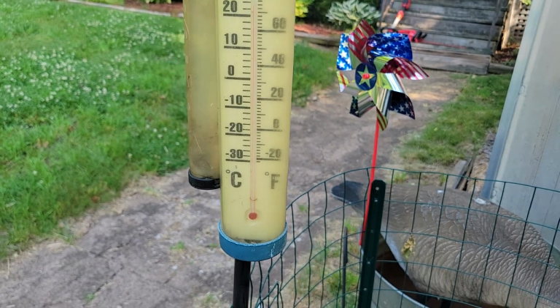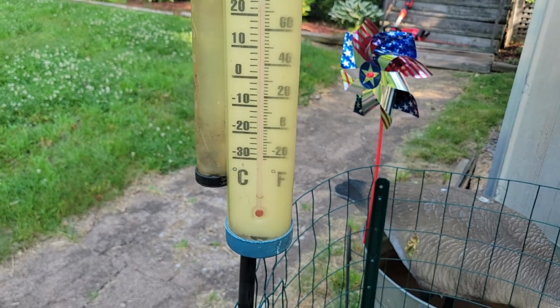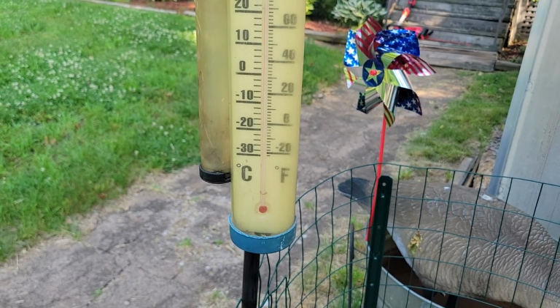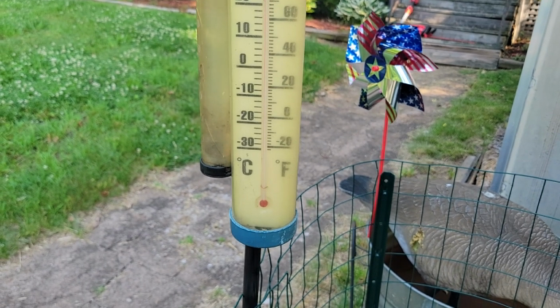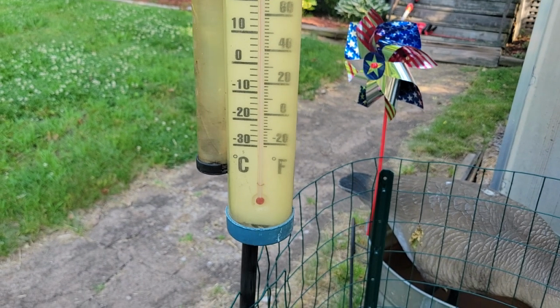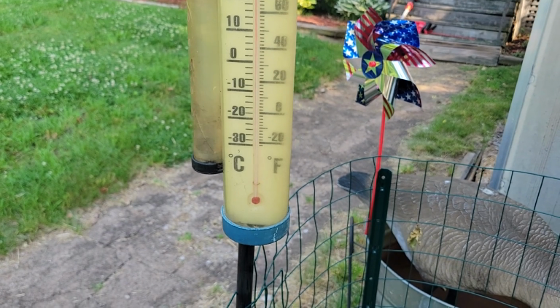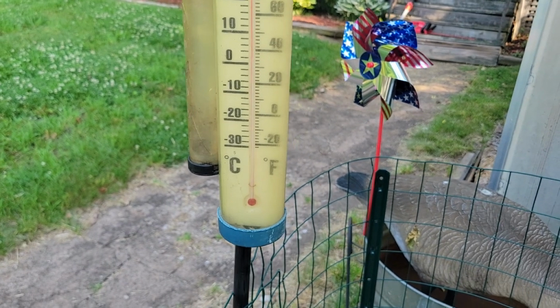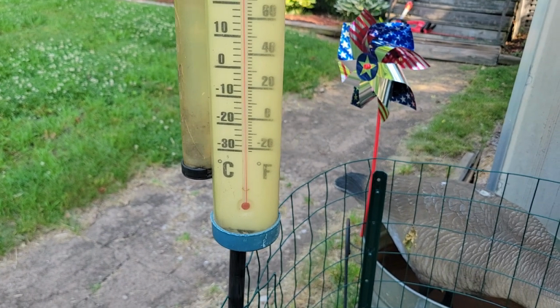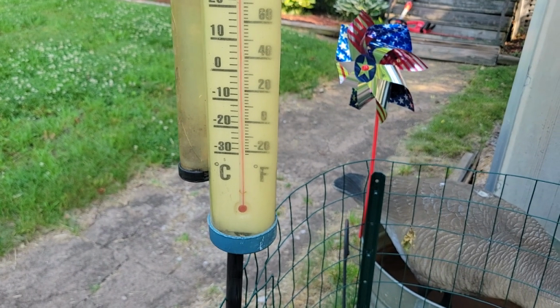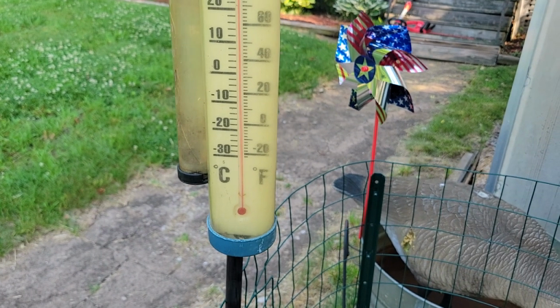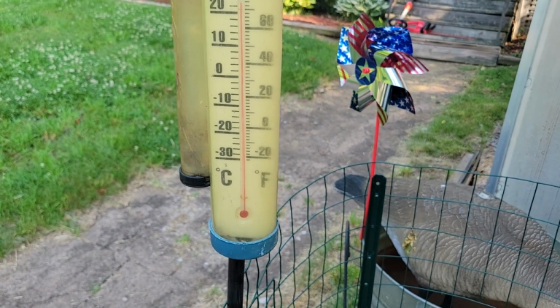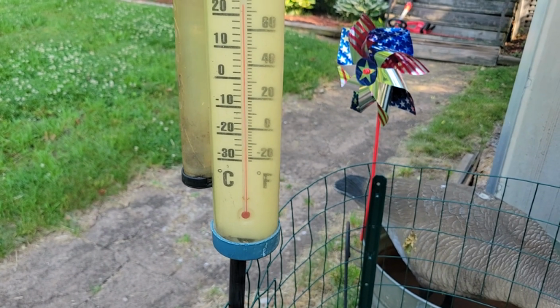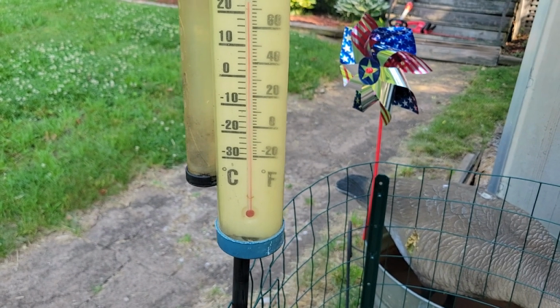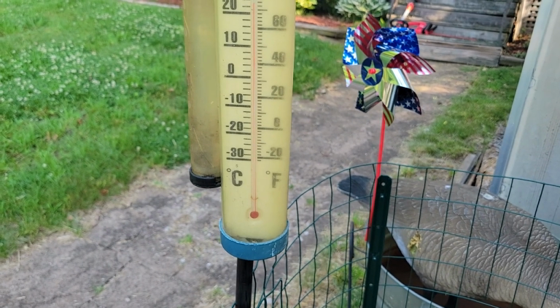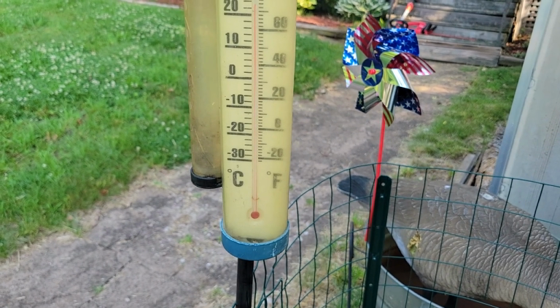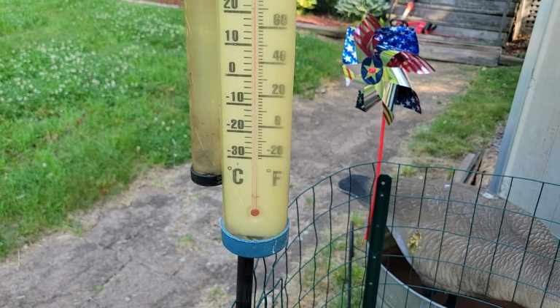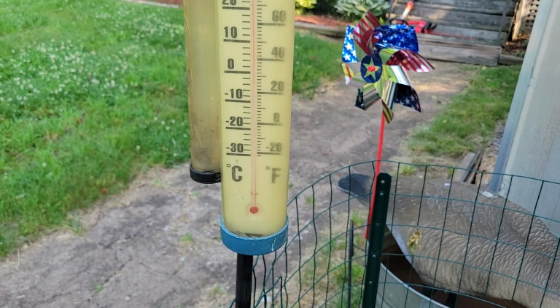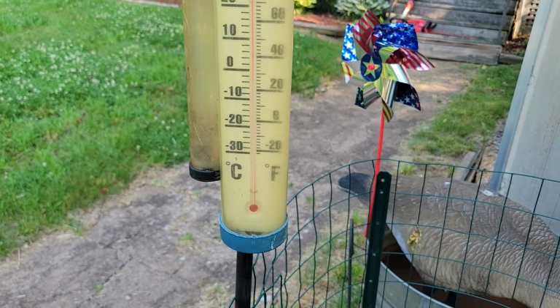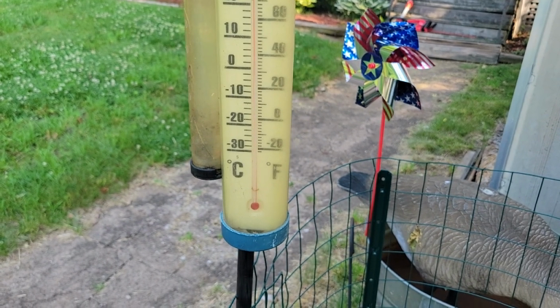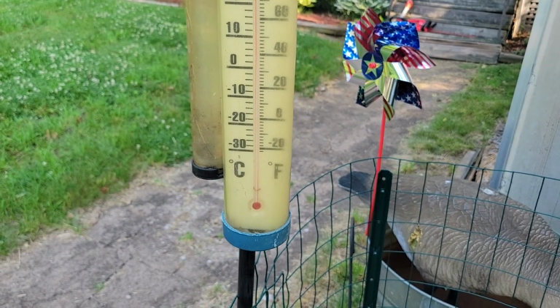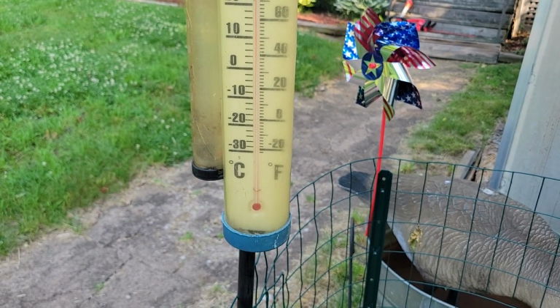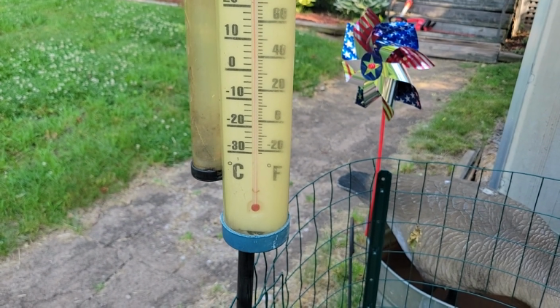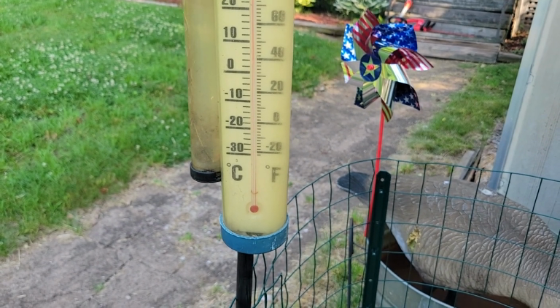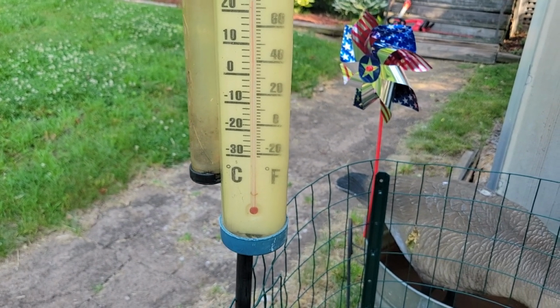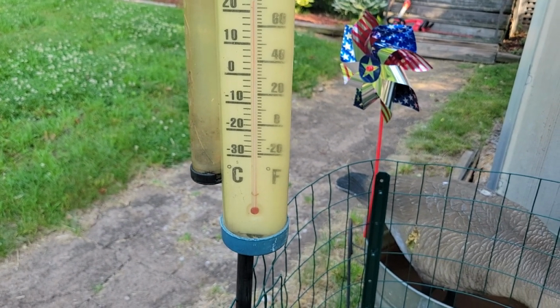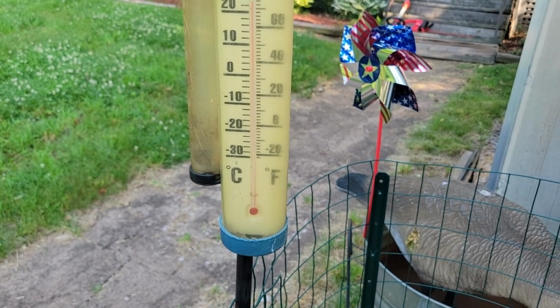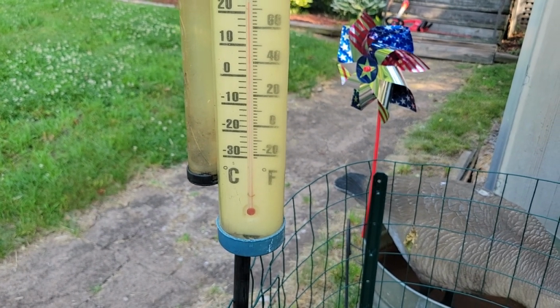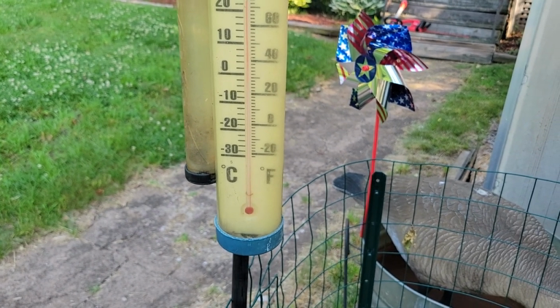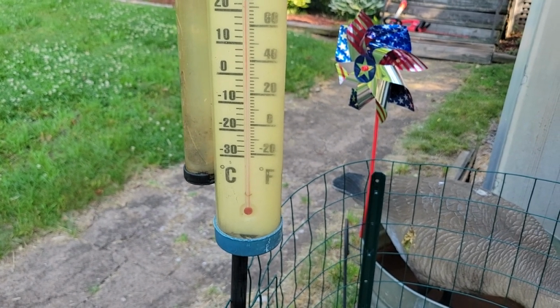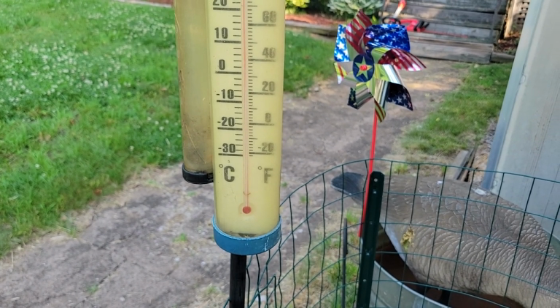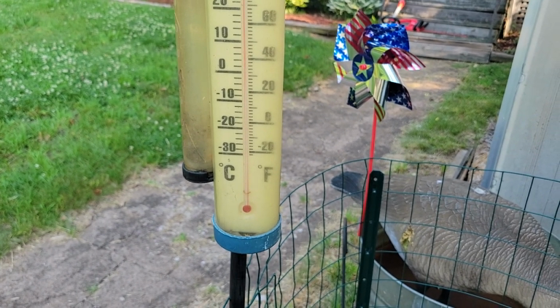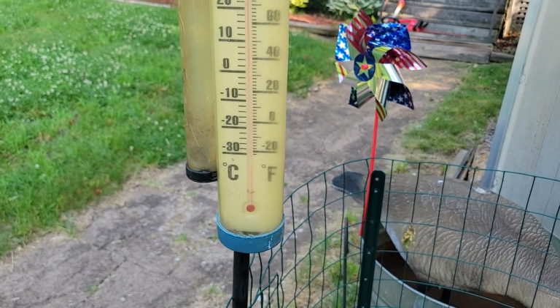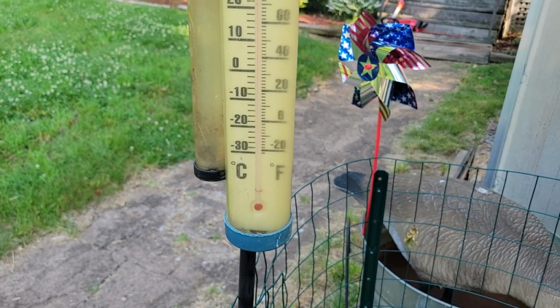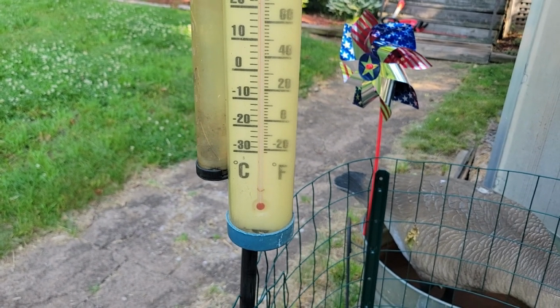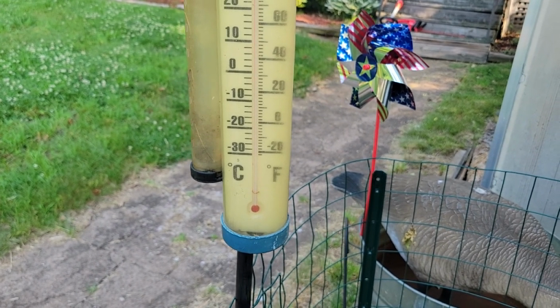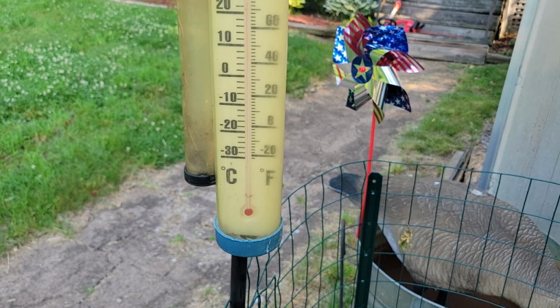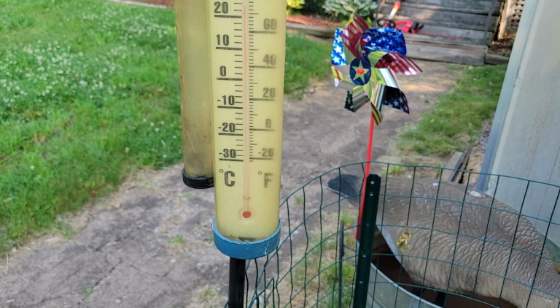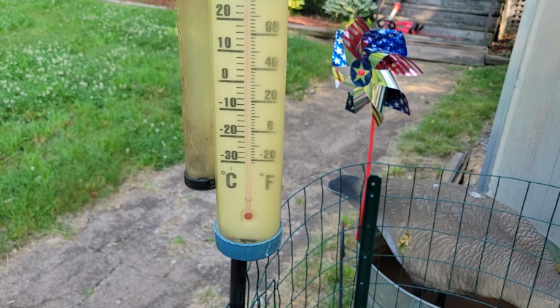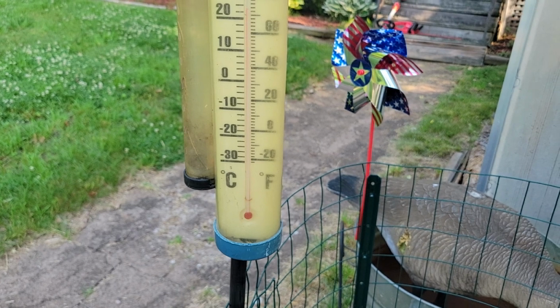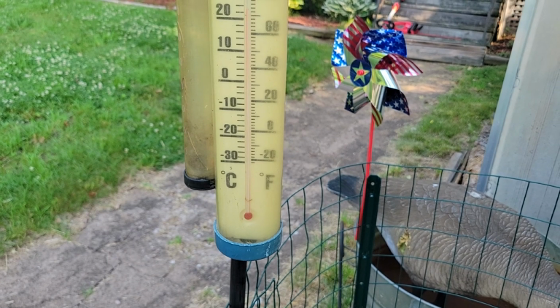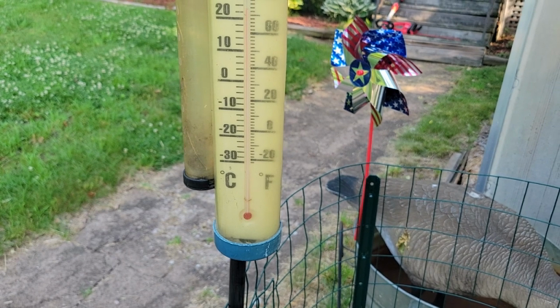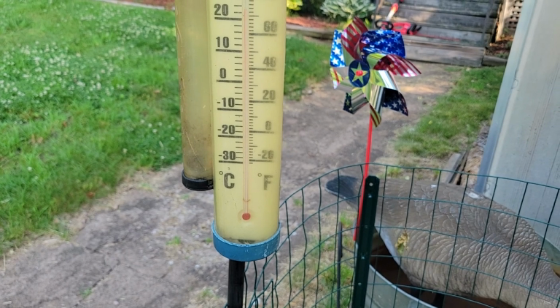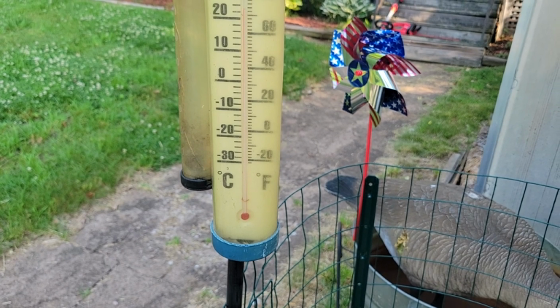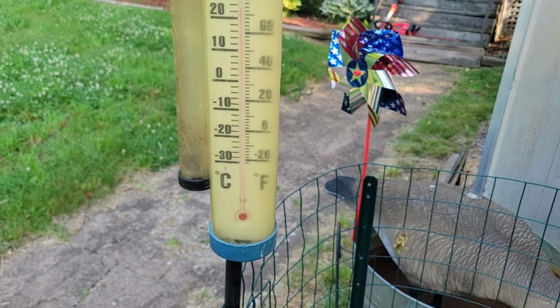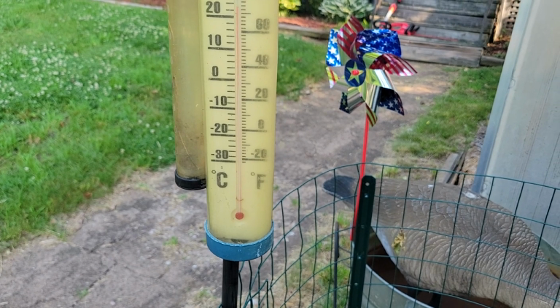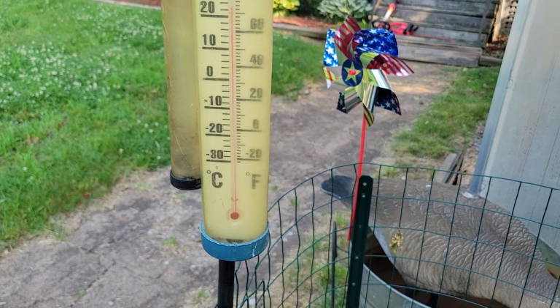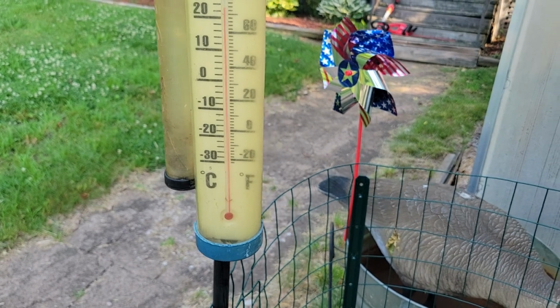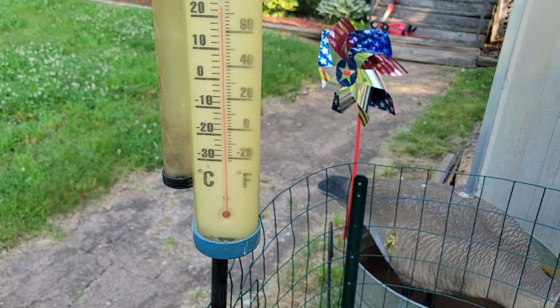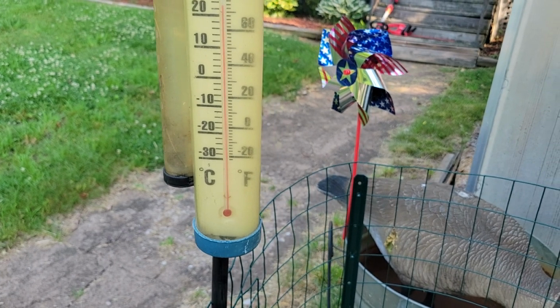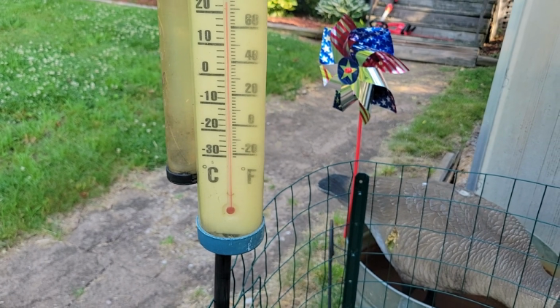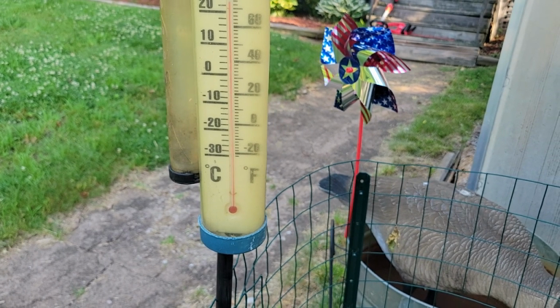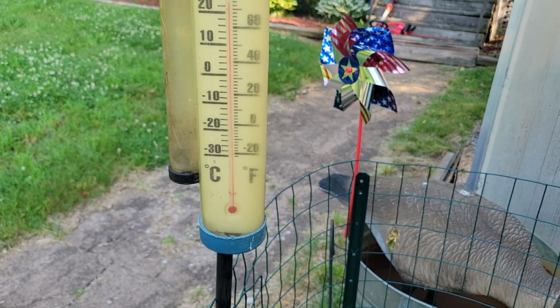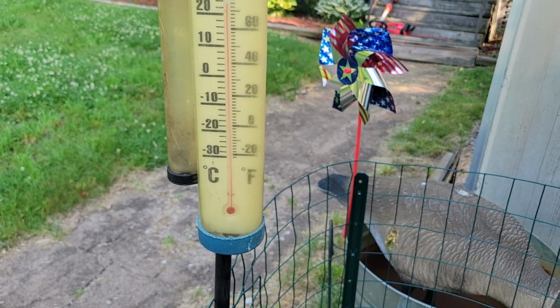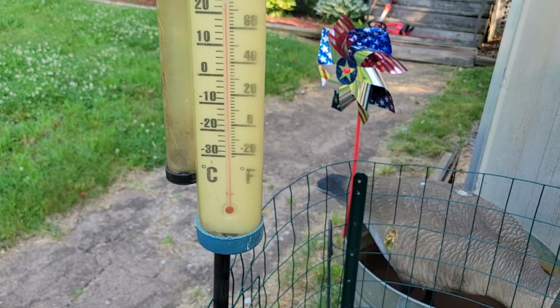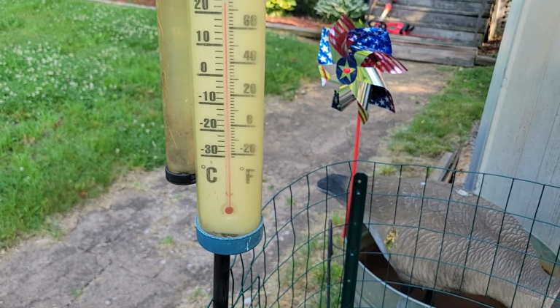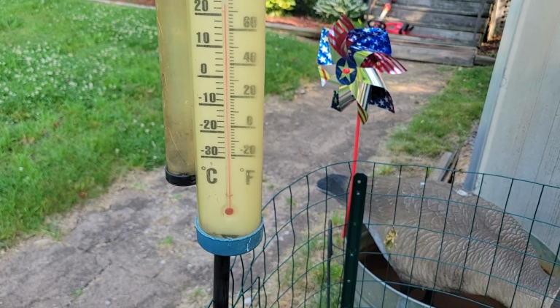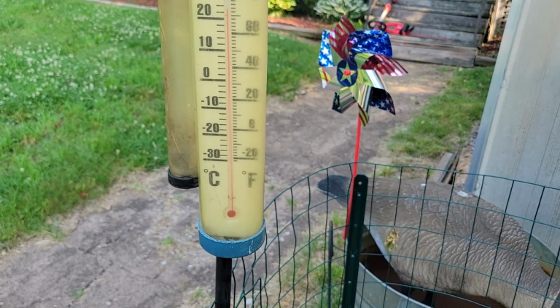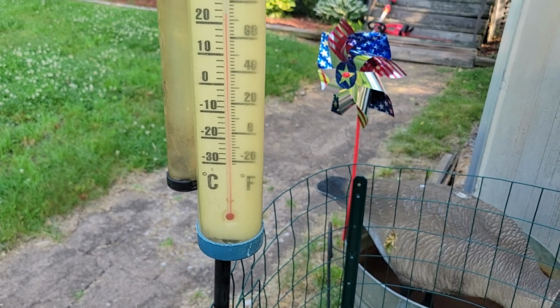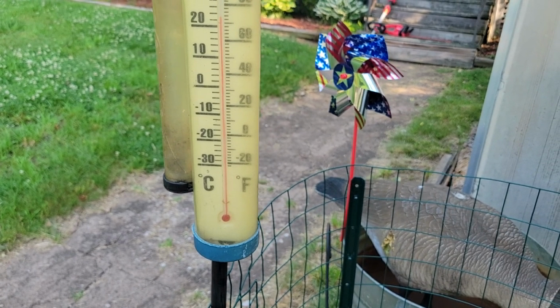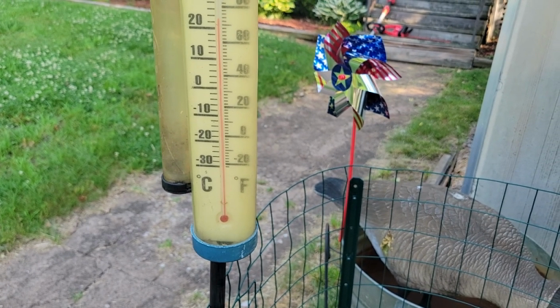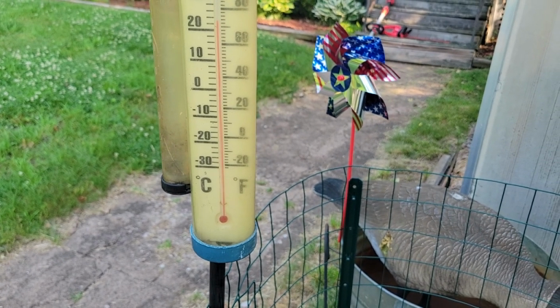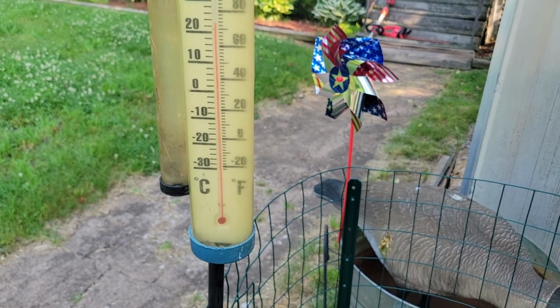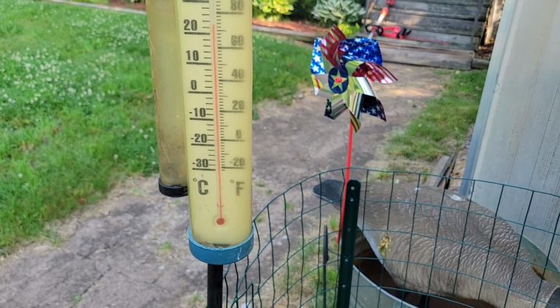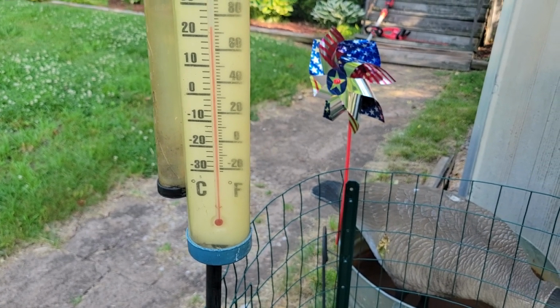Over here, a thermometer and rain gauge just to keep an eye on things temperature-wise. Since most of the garden, with the exception of things in the greenhouse, is just all outside and out in nature, that's just the way it's going to be.